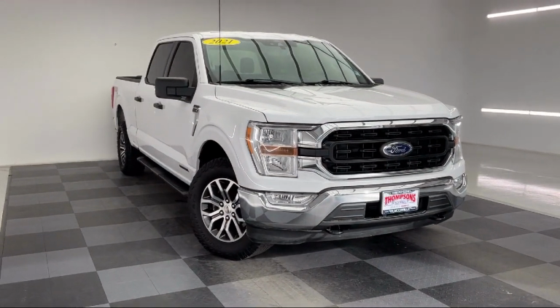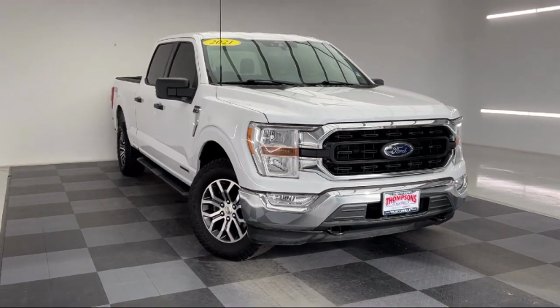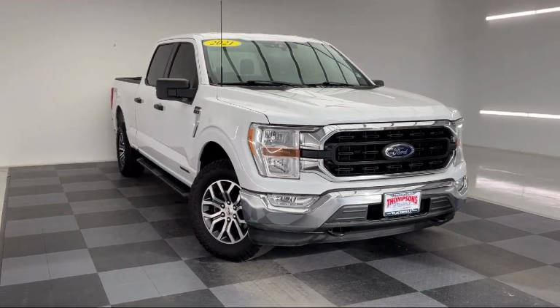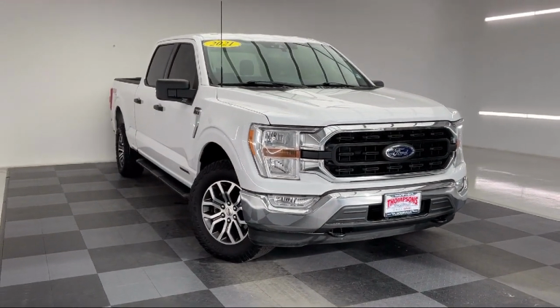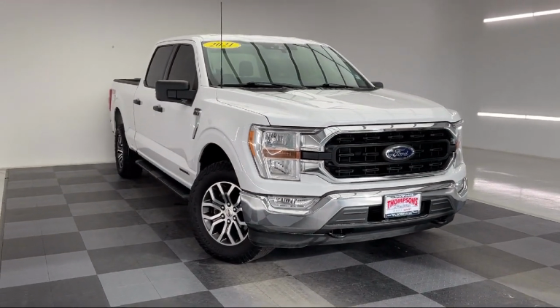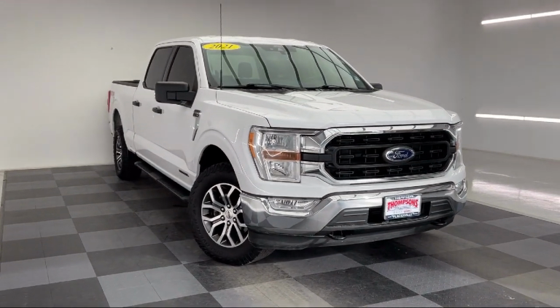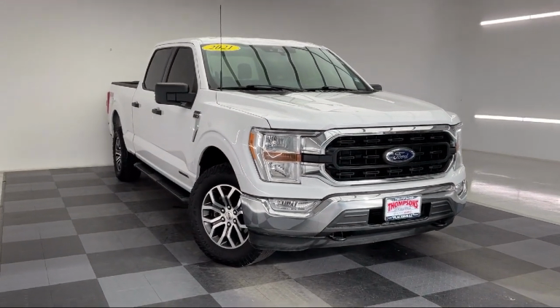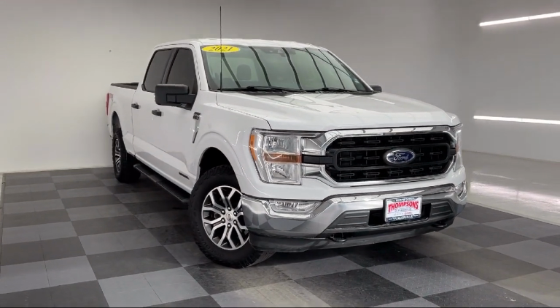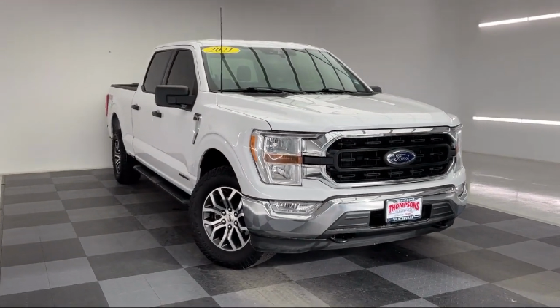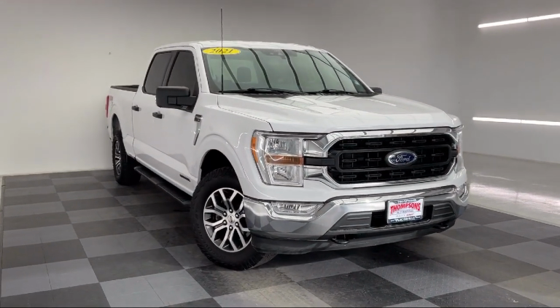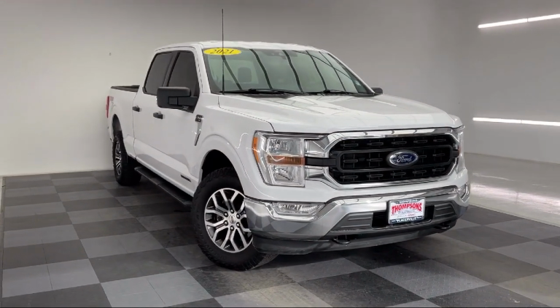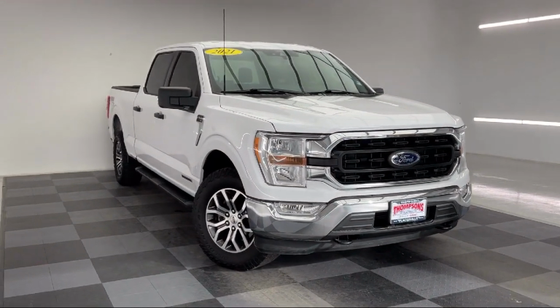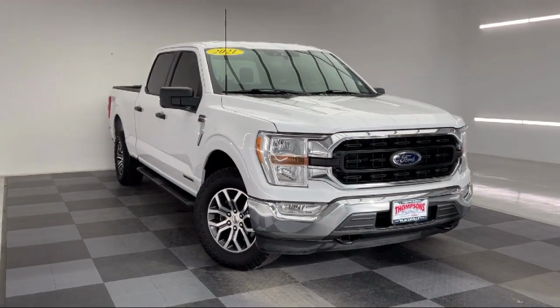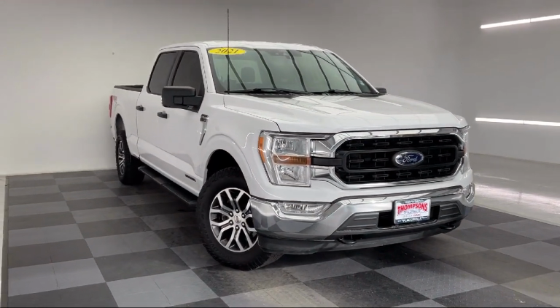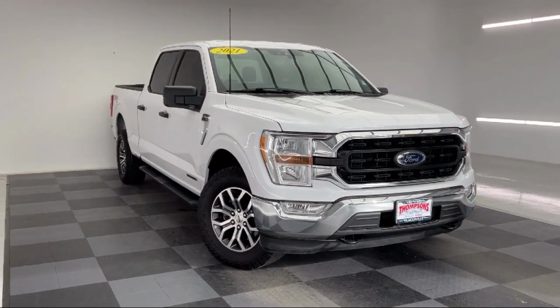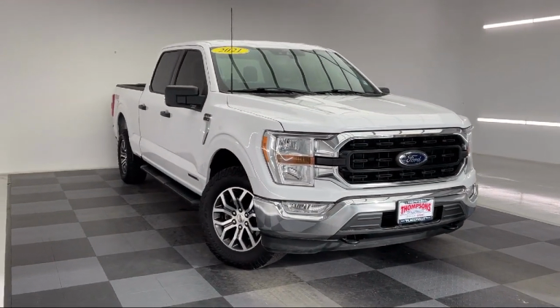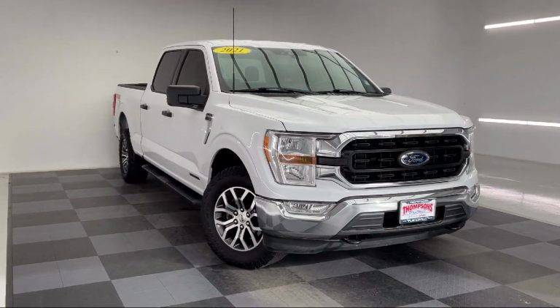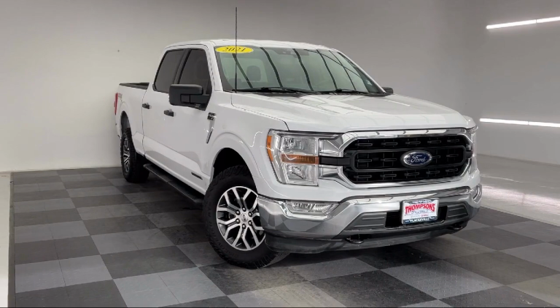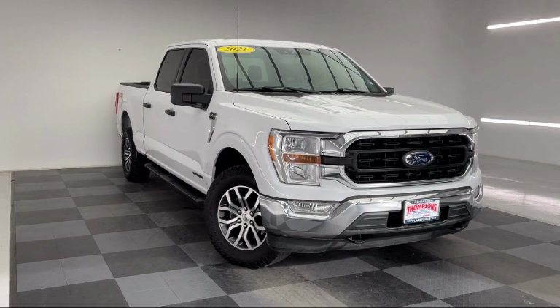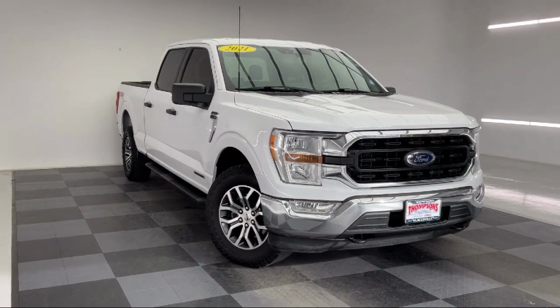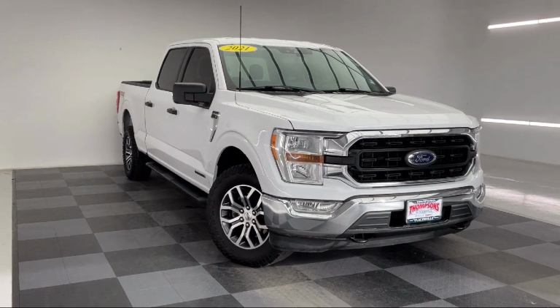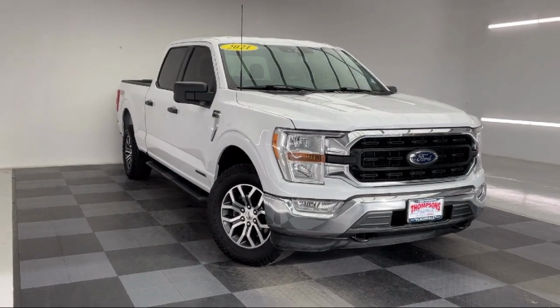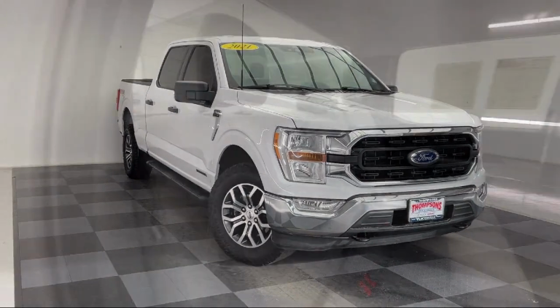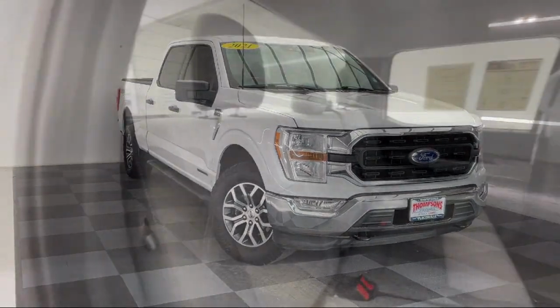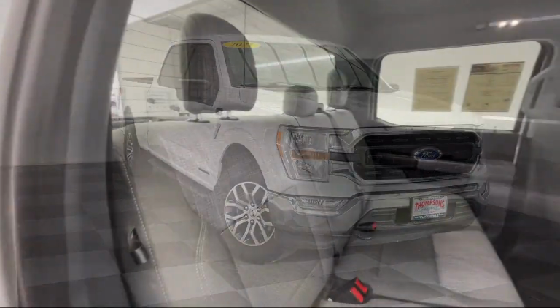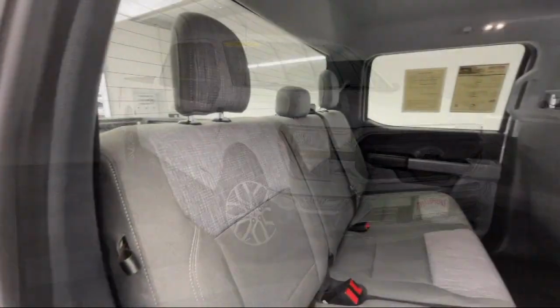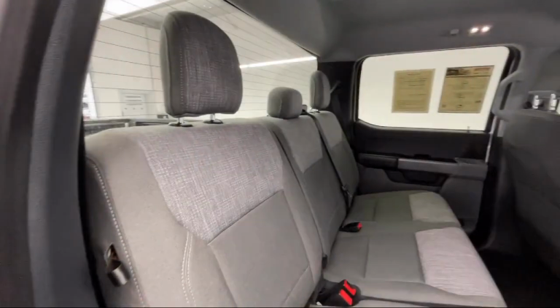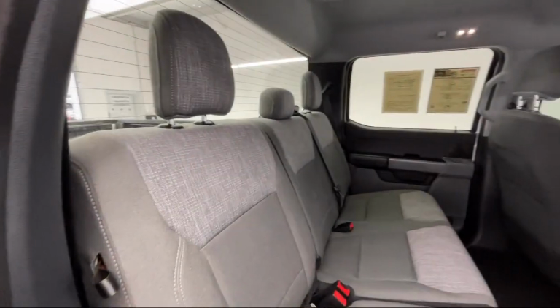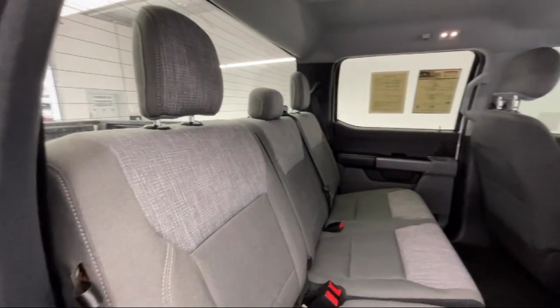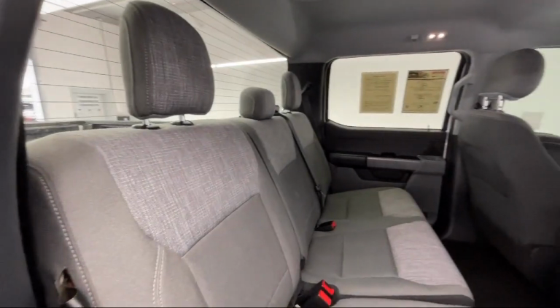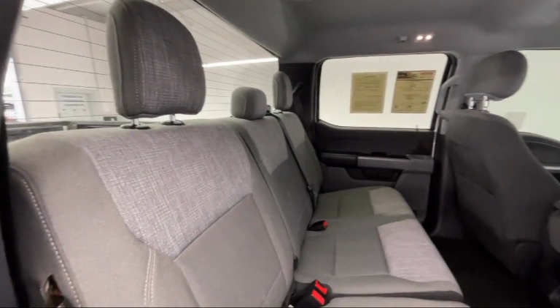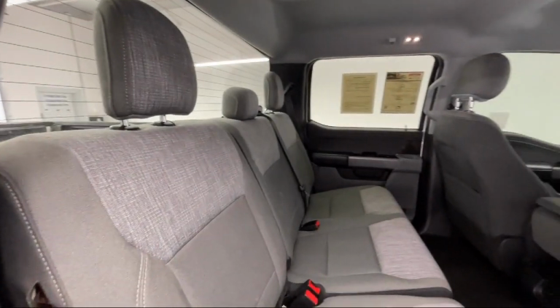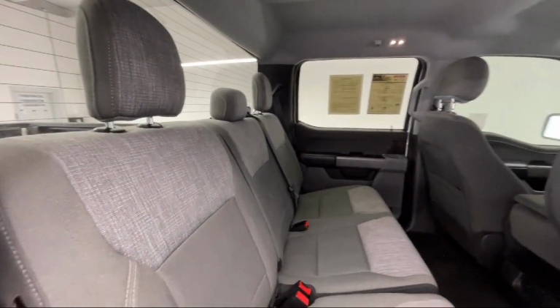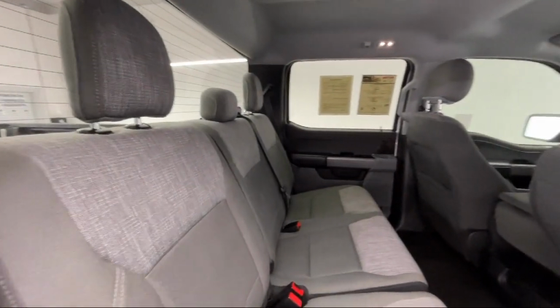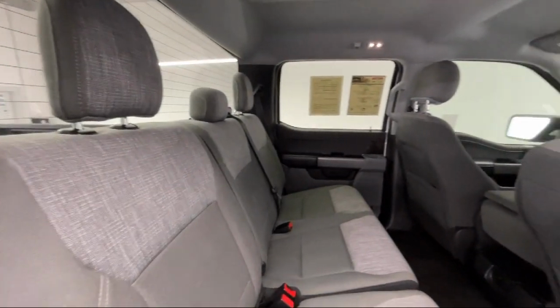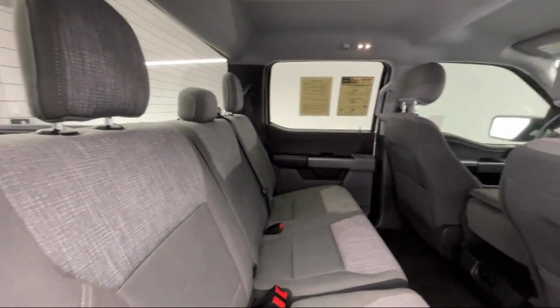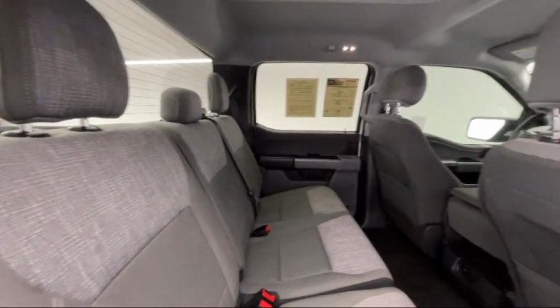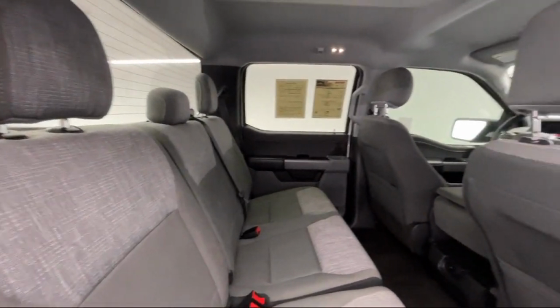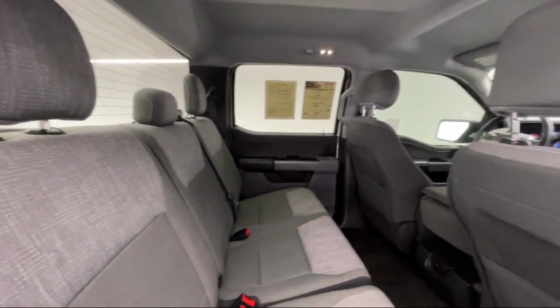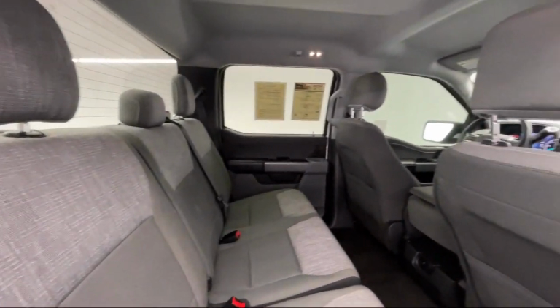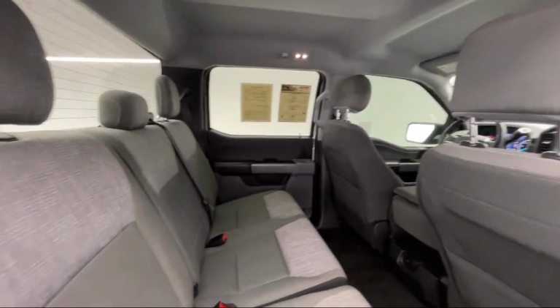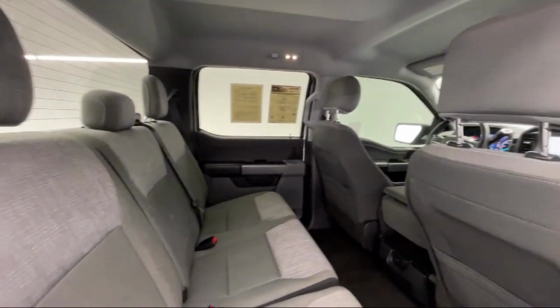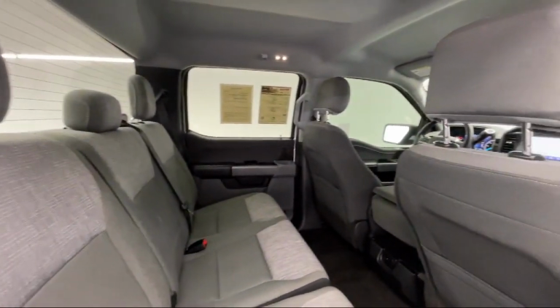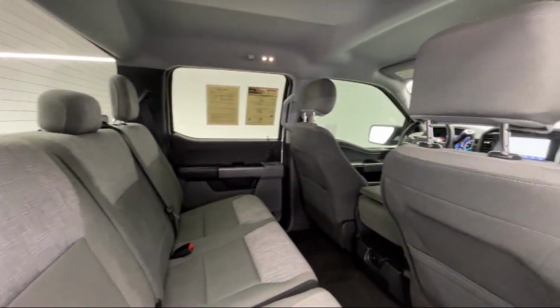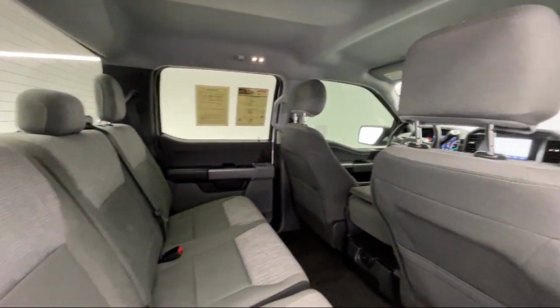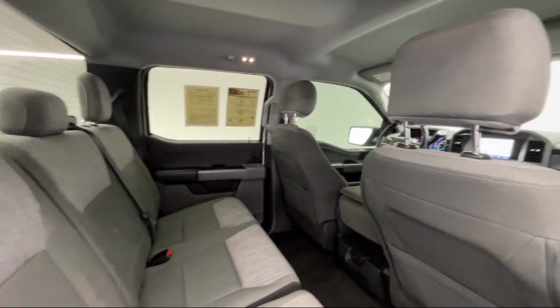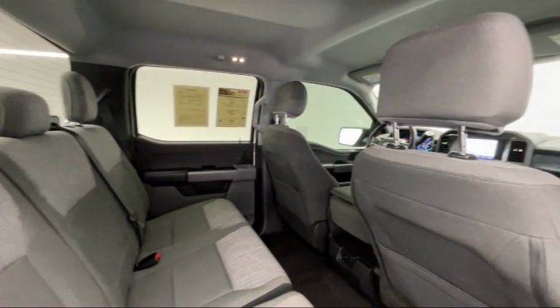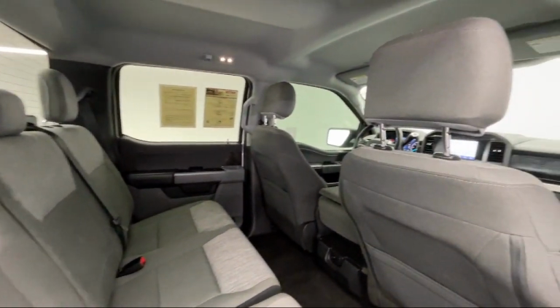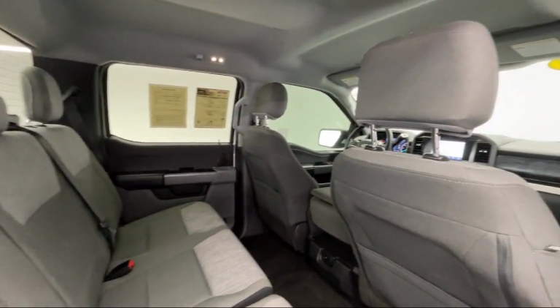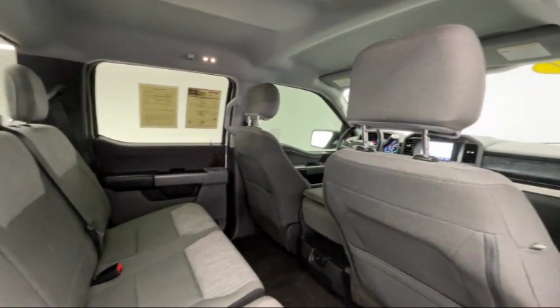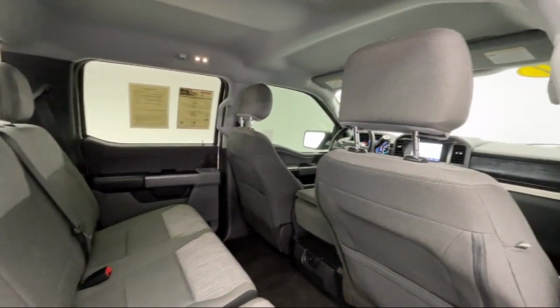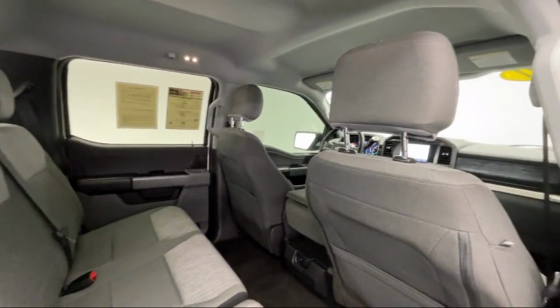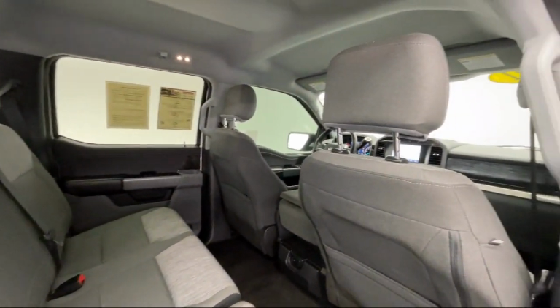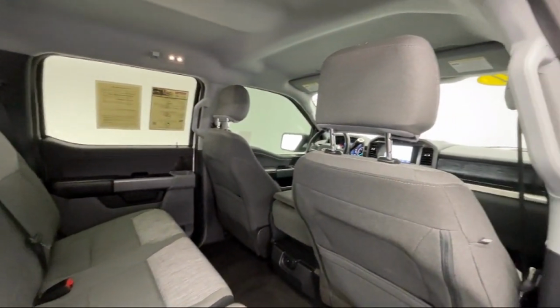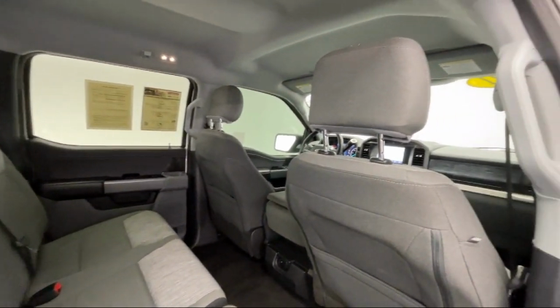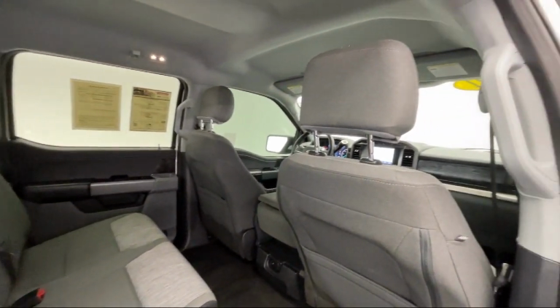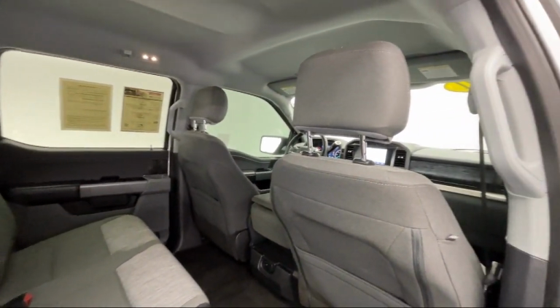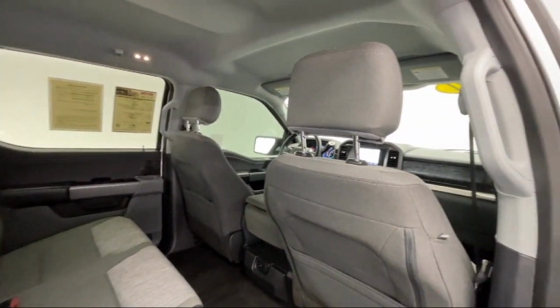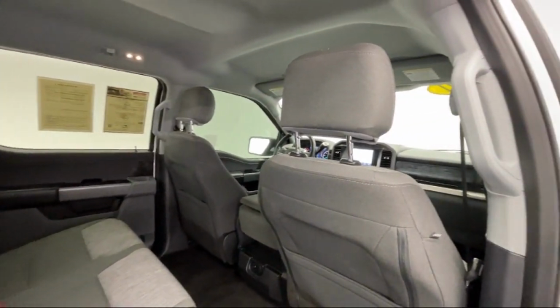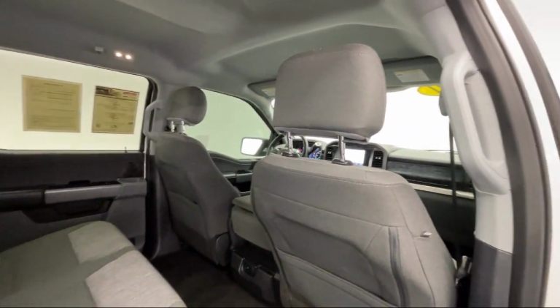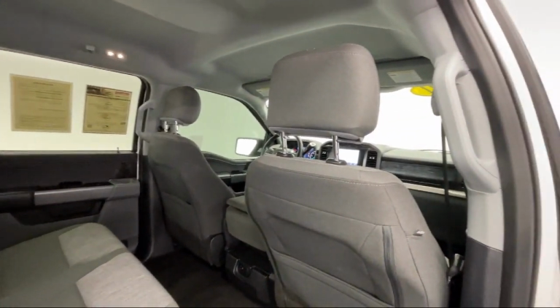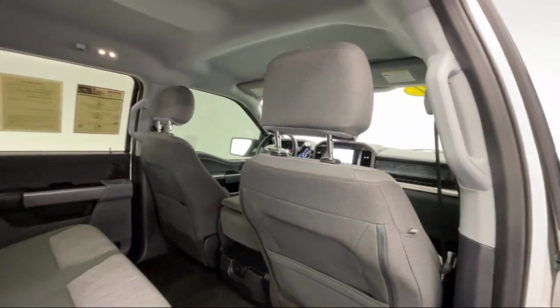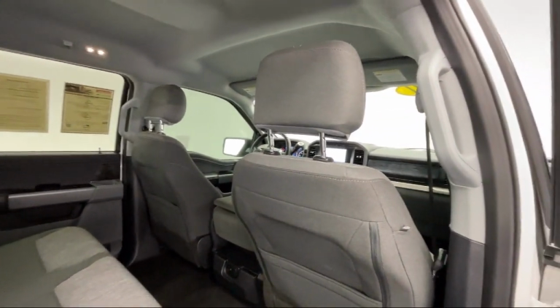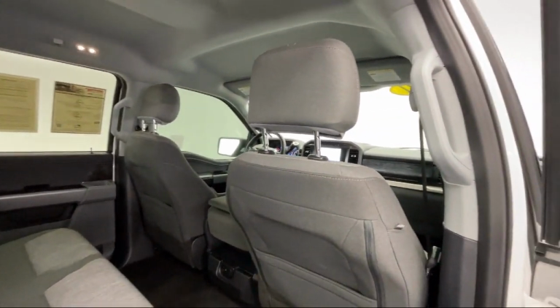It also features blind spot monitor, four wheel drive, privacy glass, tow hooks, and has less than 30,000 miles on the odometer.